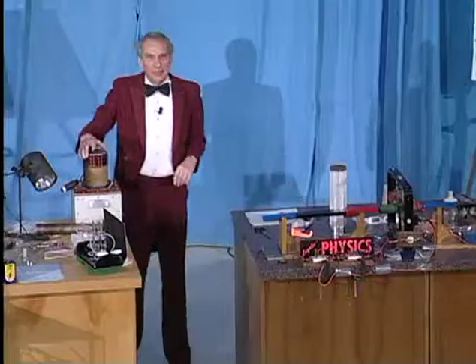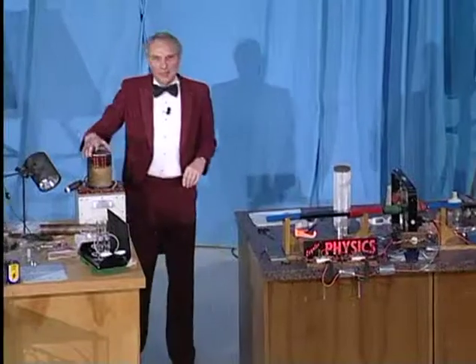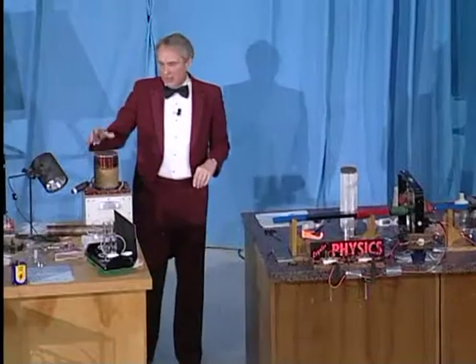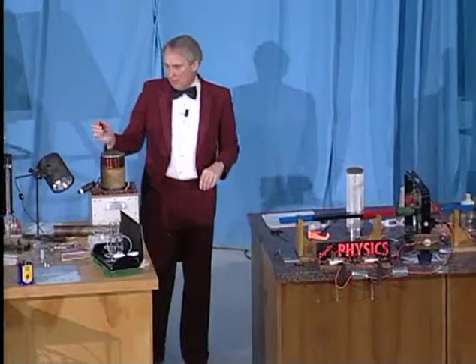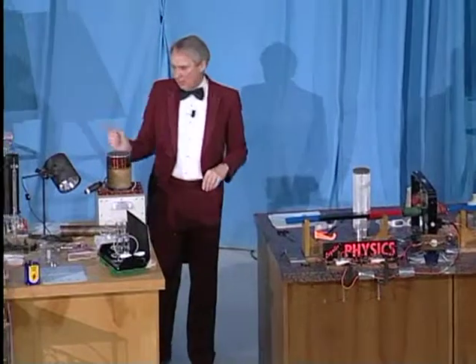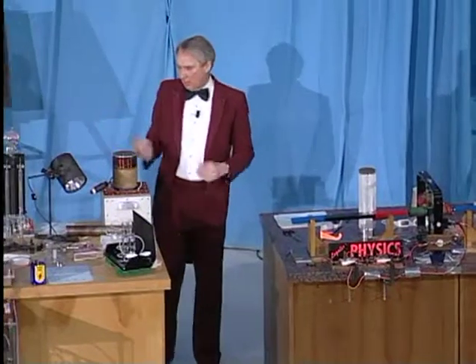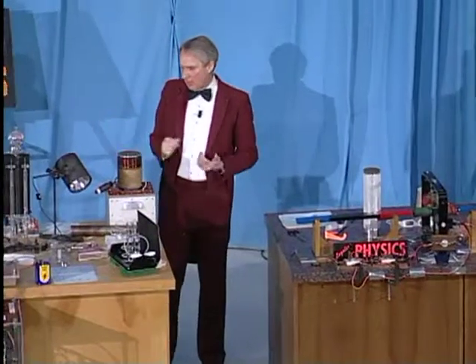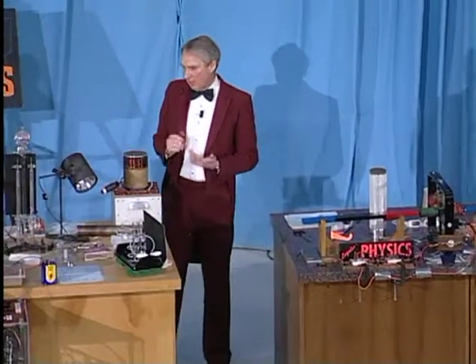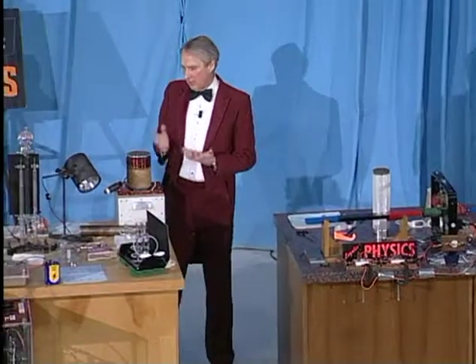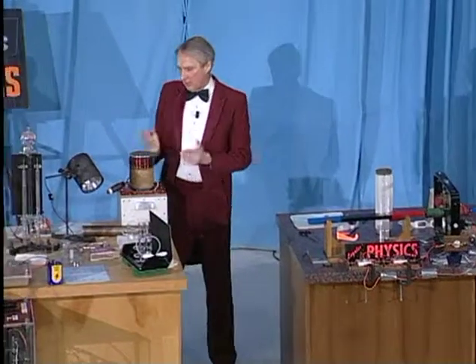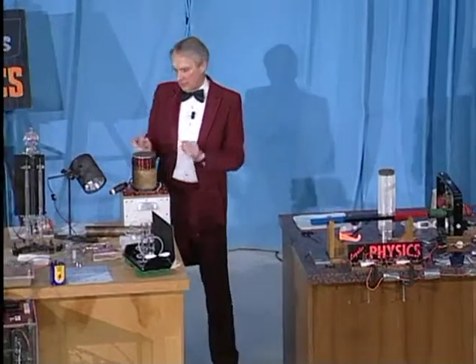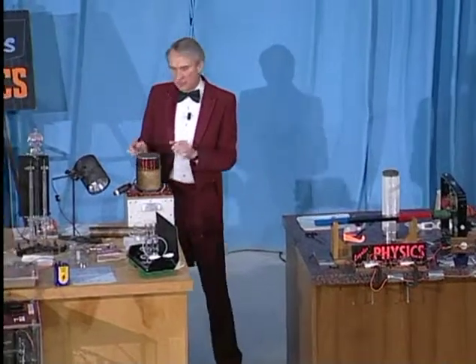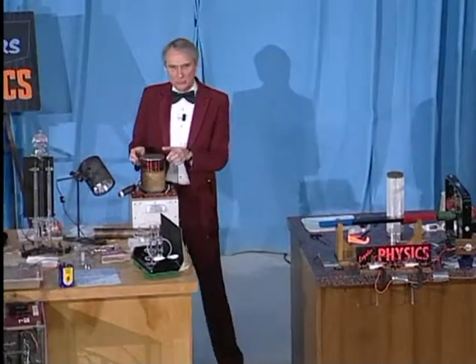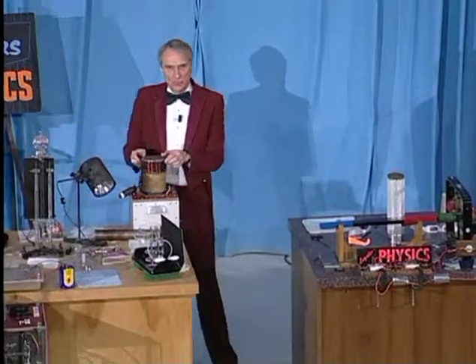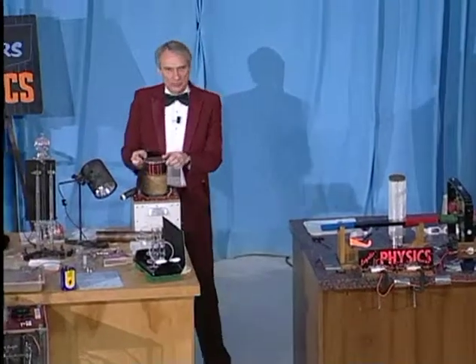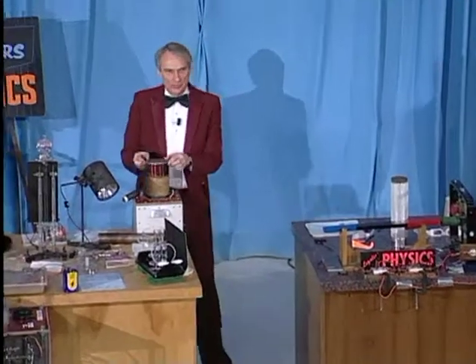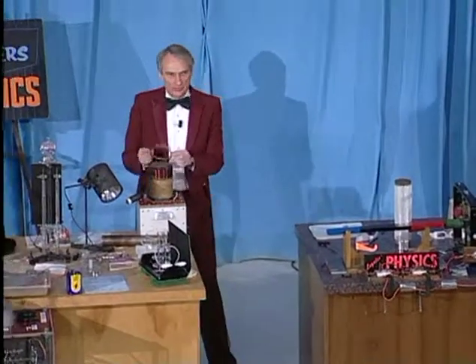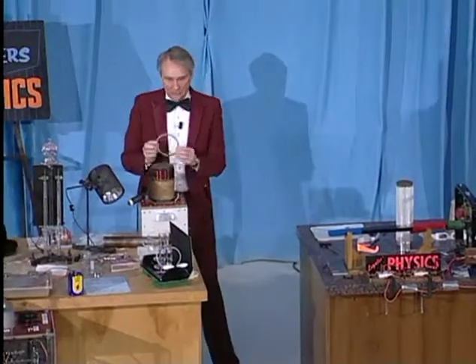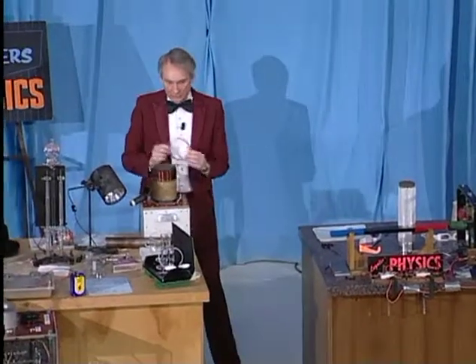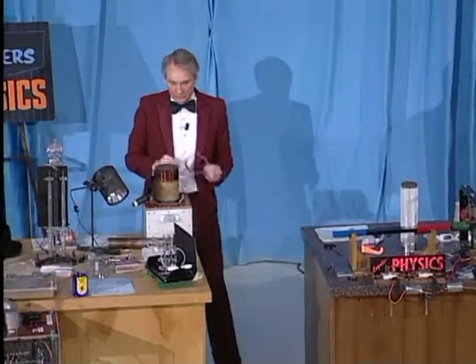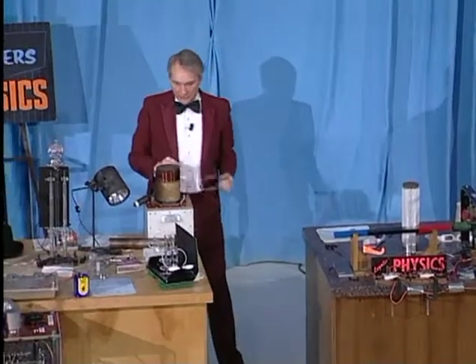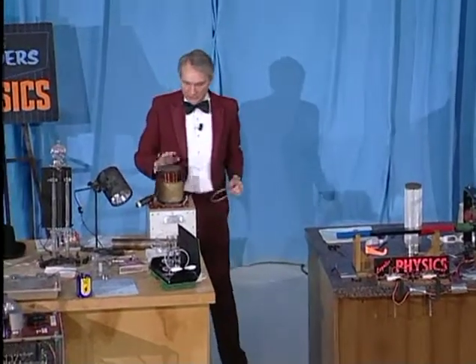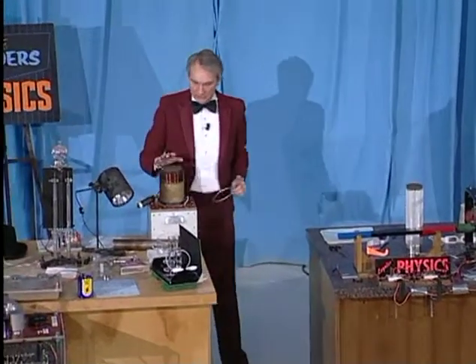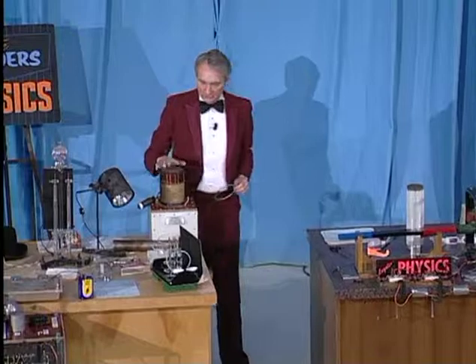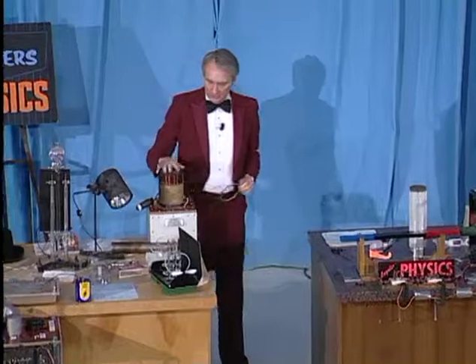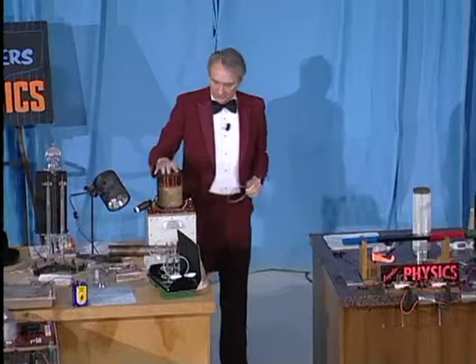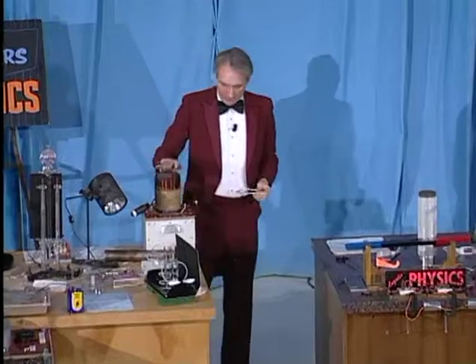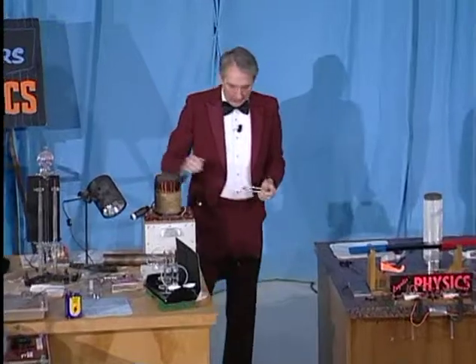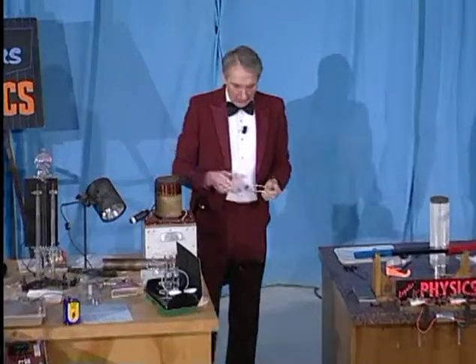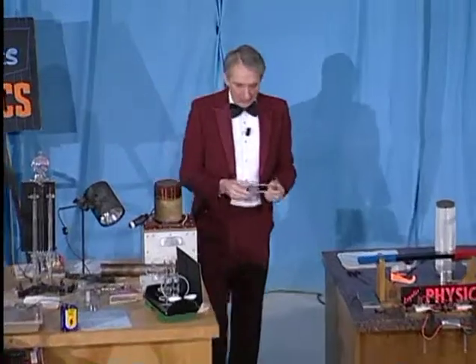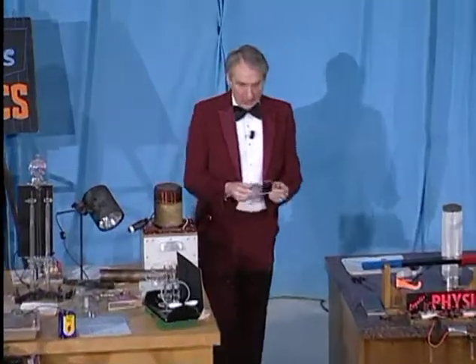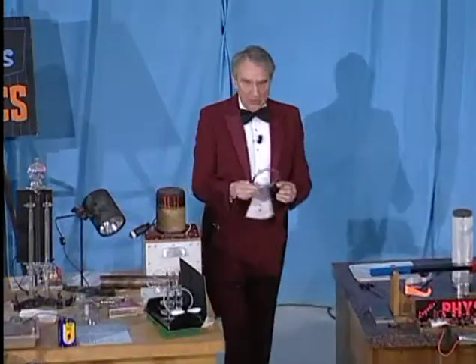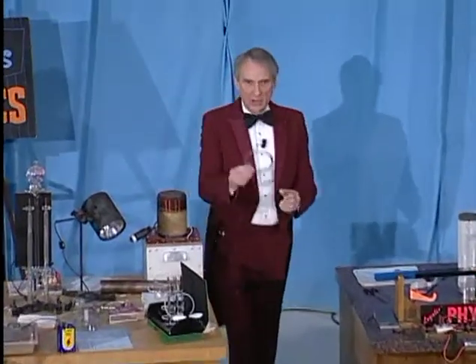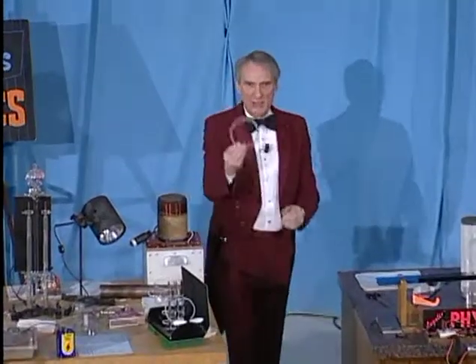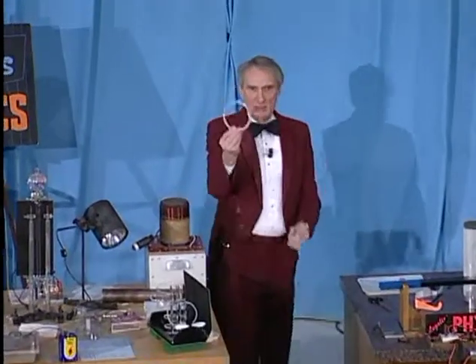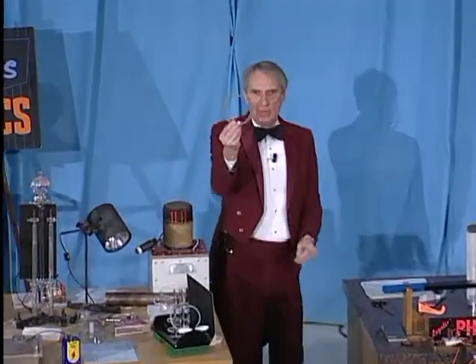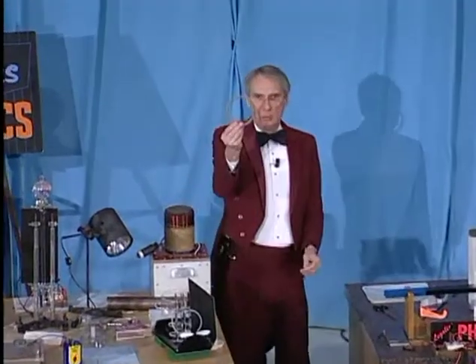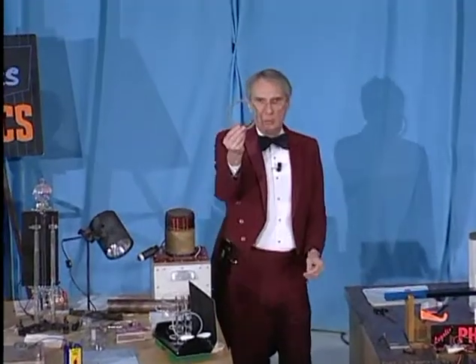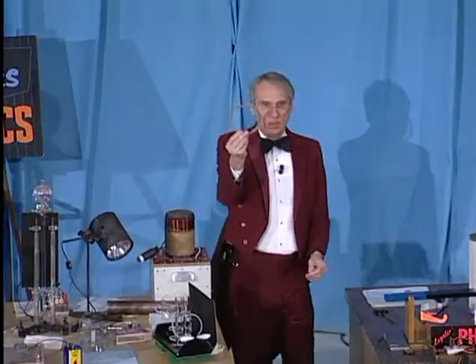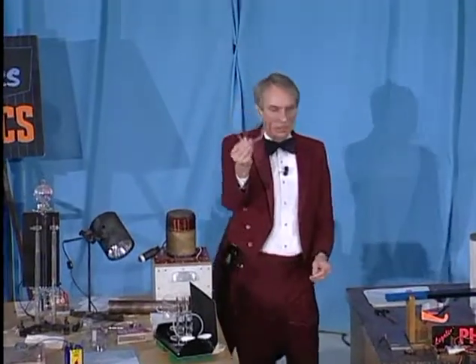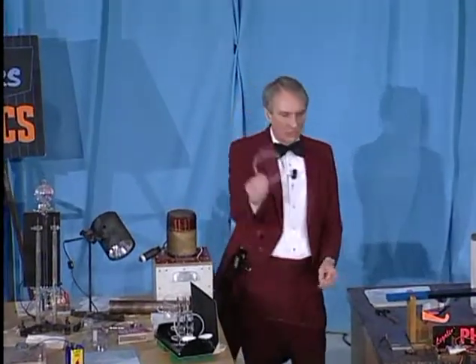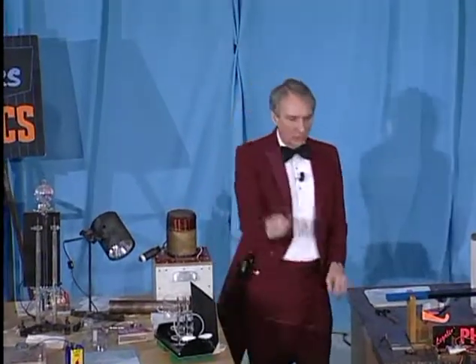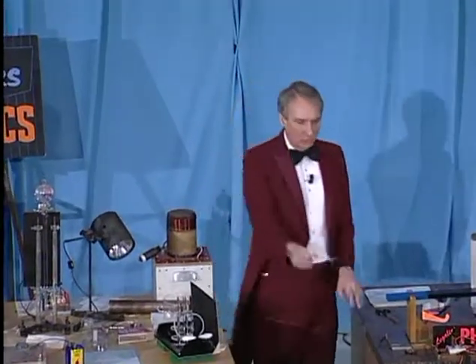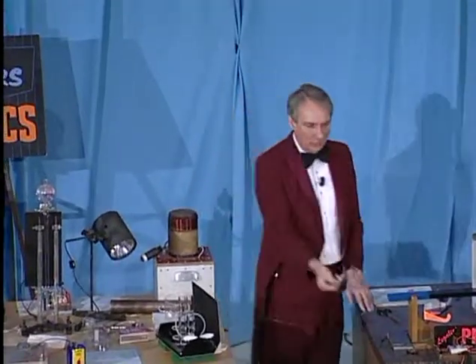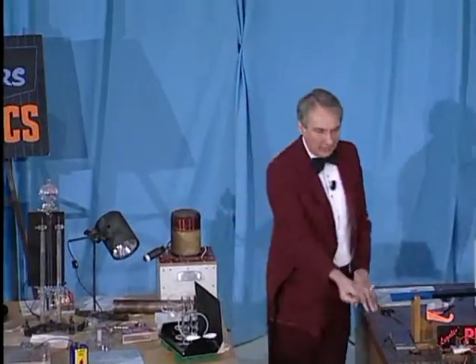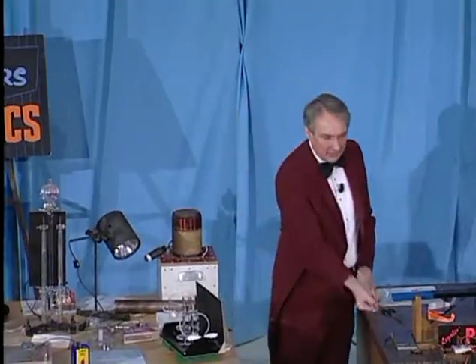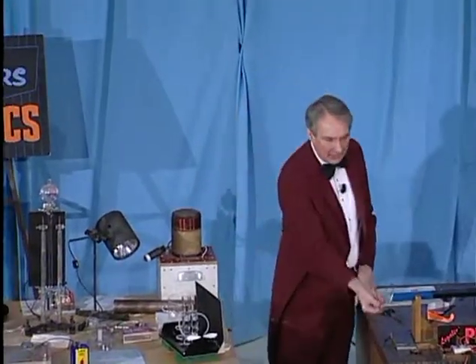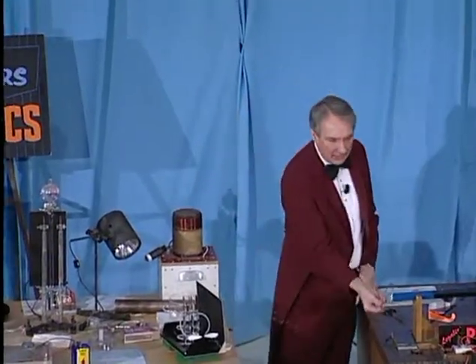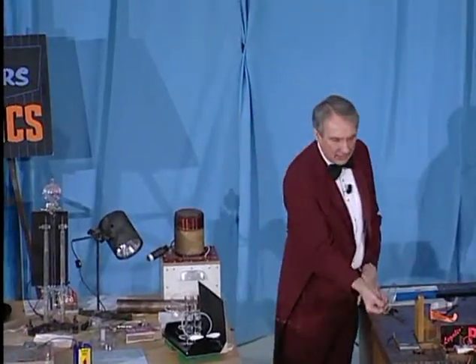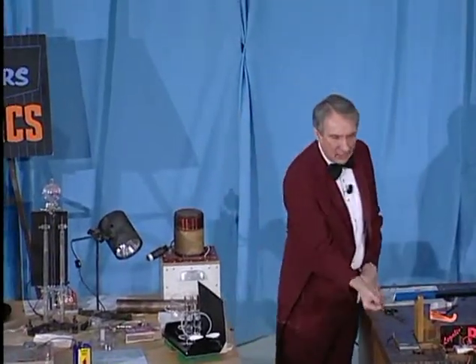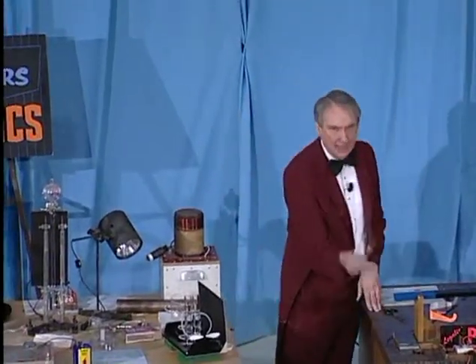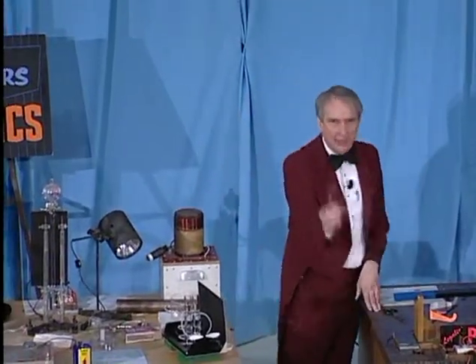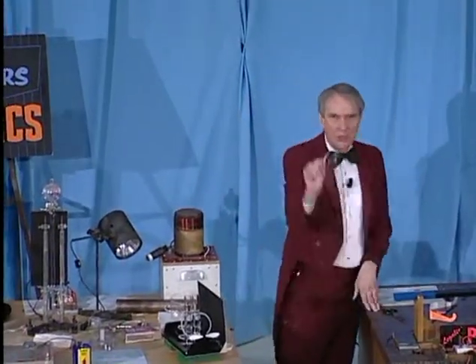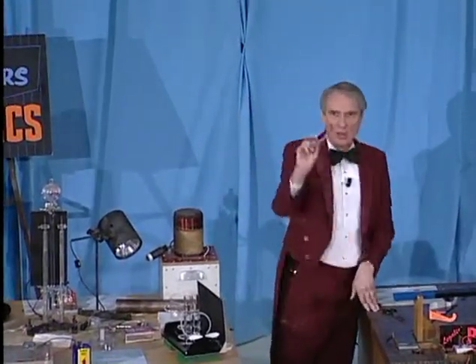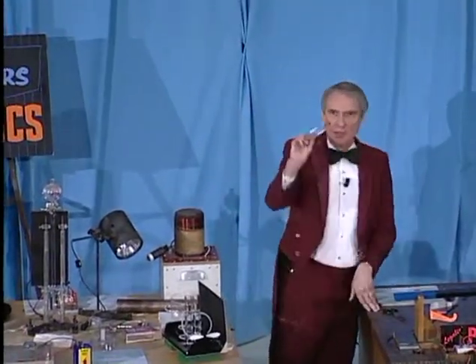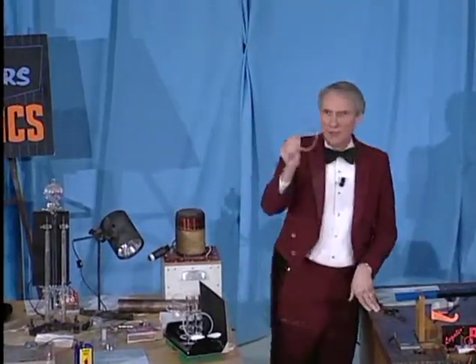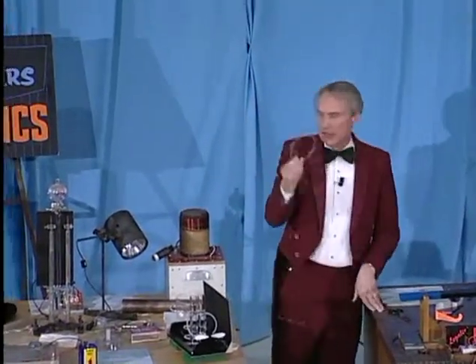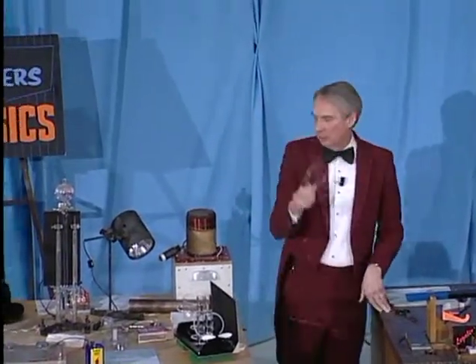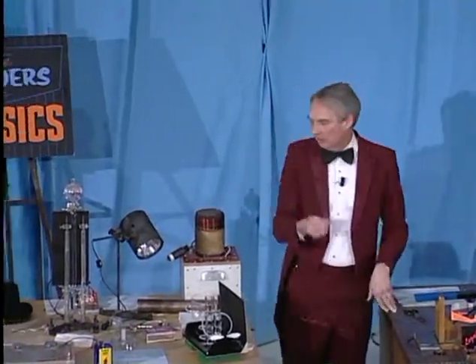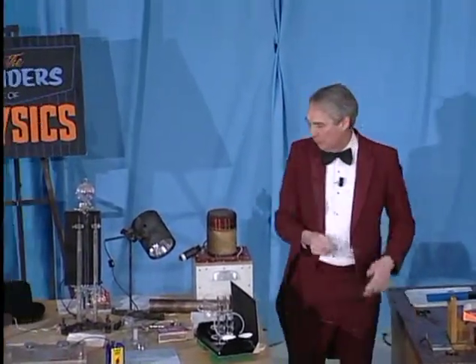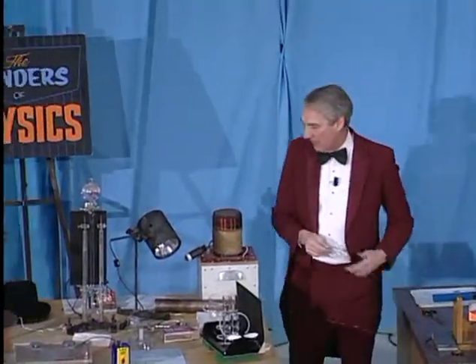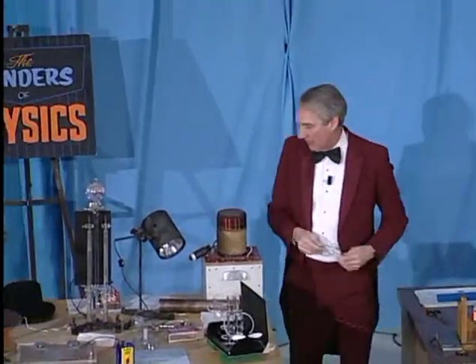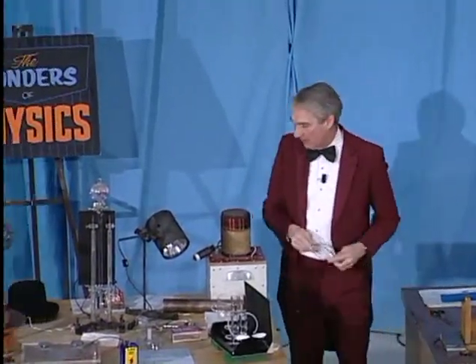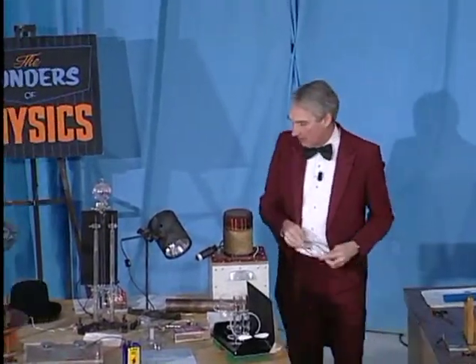Now, I have one other demonstration of the same principle. Here I have a little ring of aluminum, which is not at all attracted to a magnet.